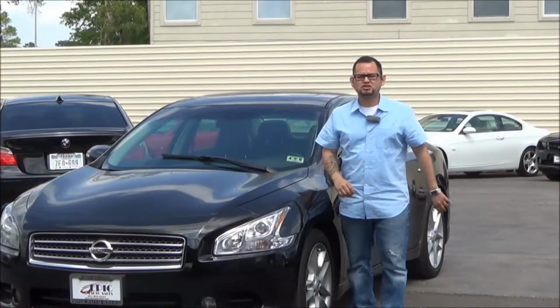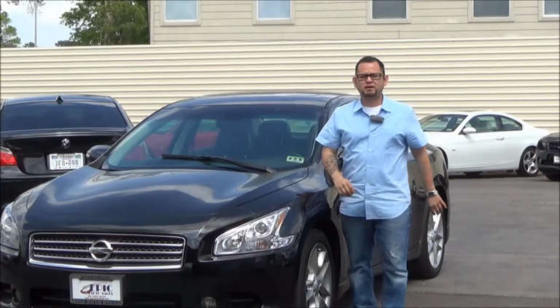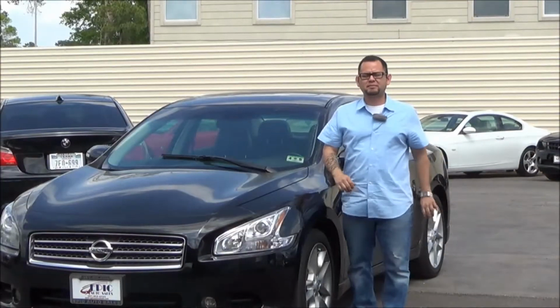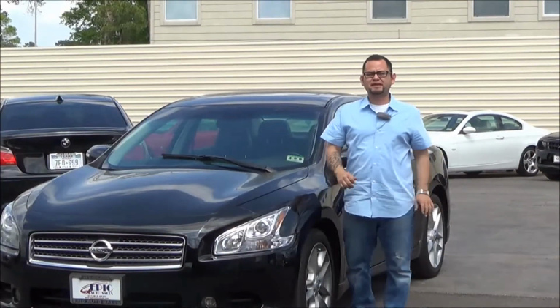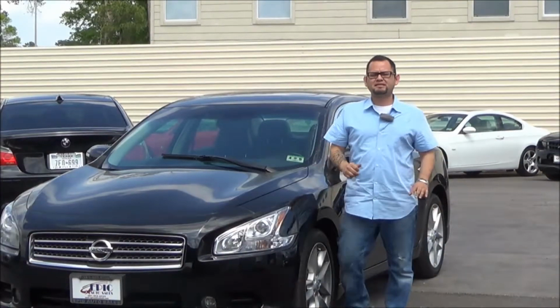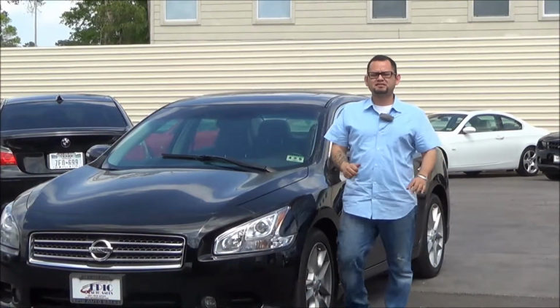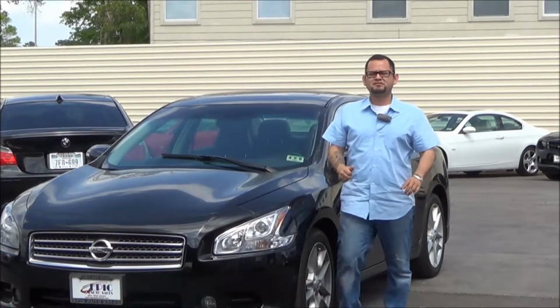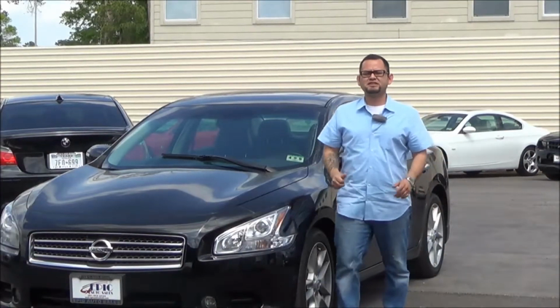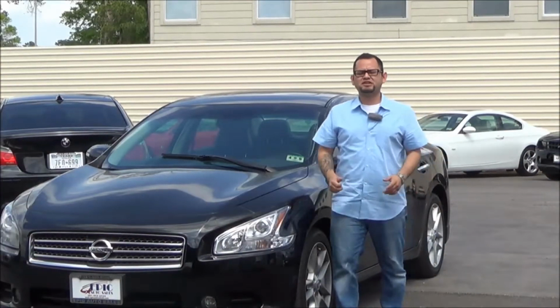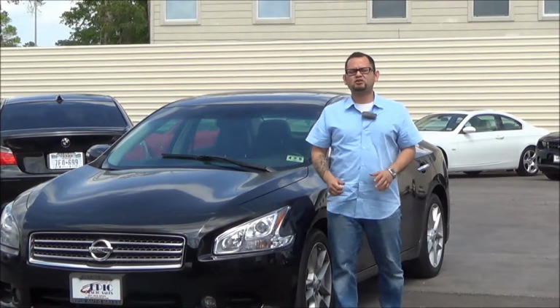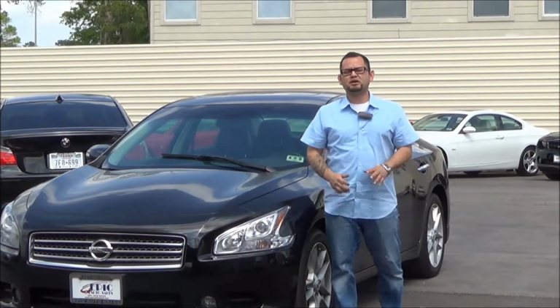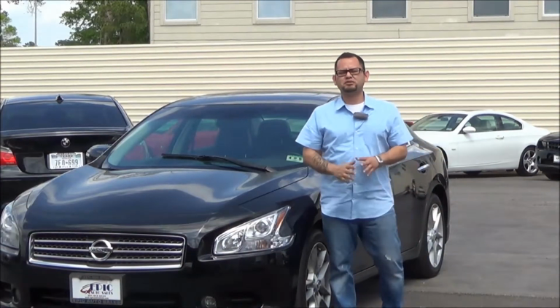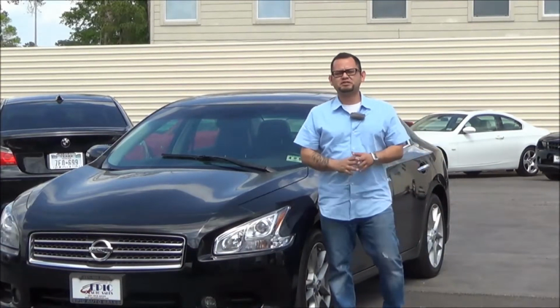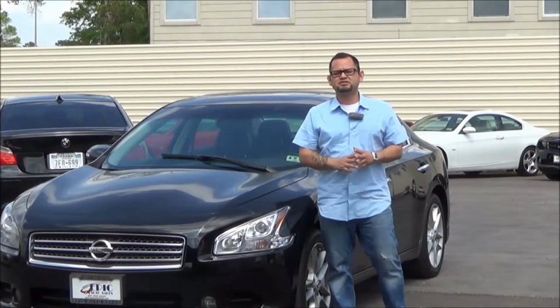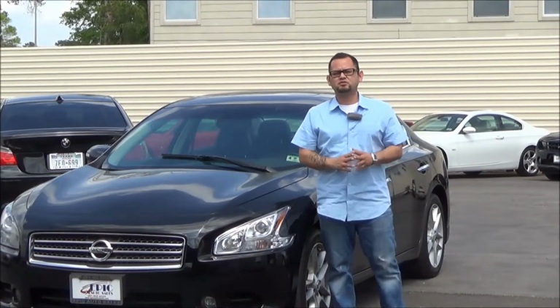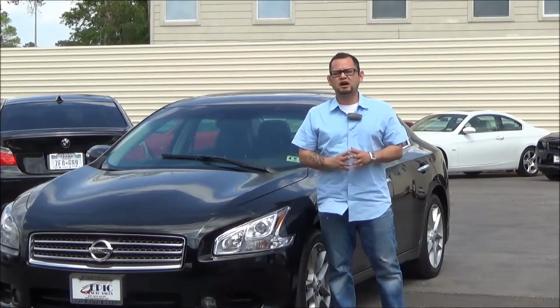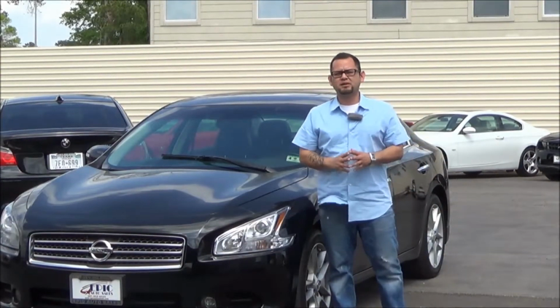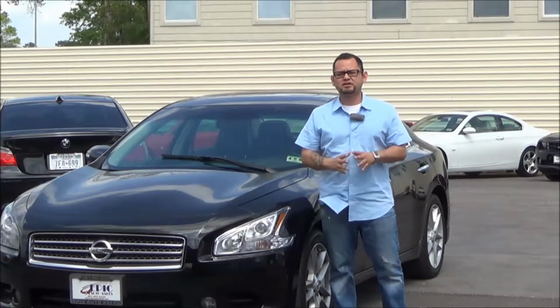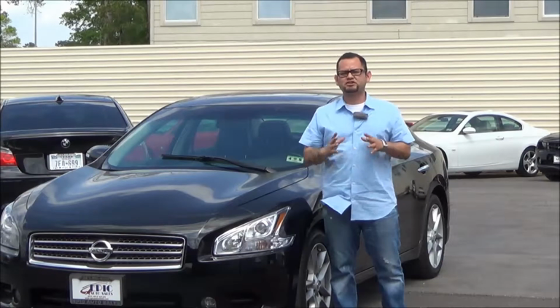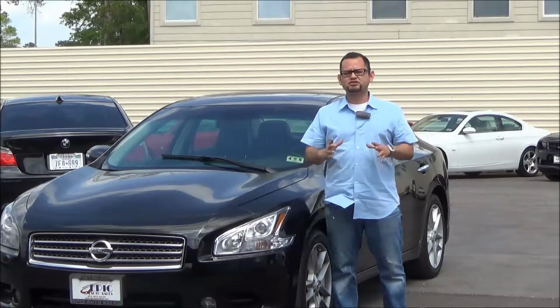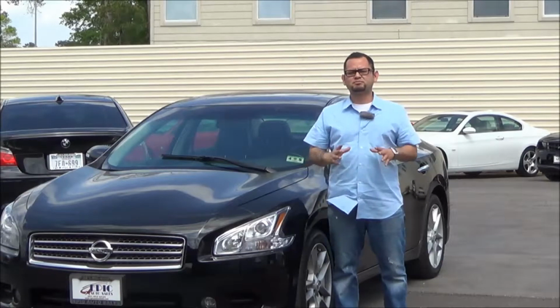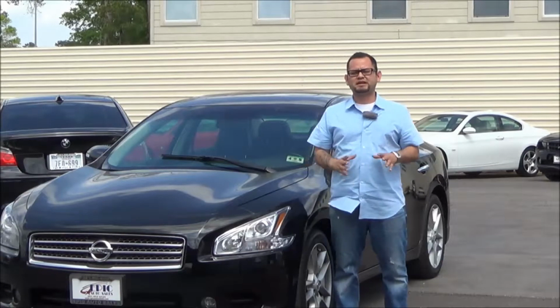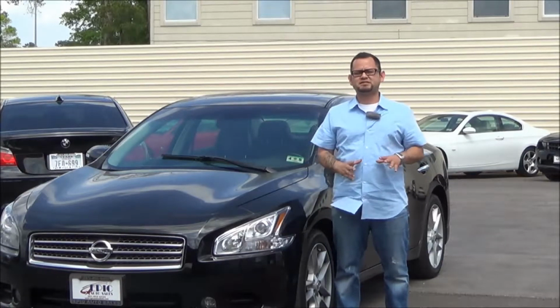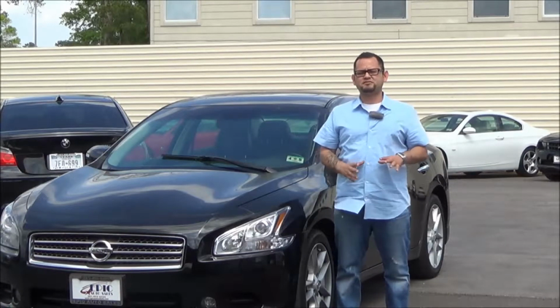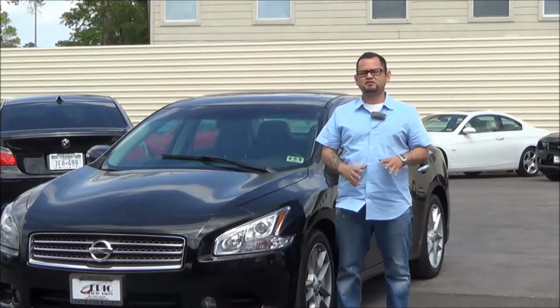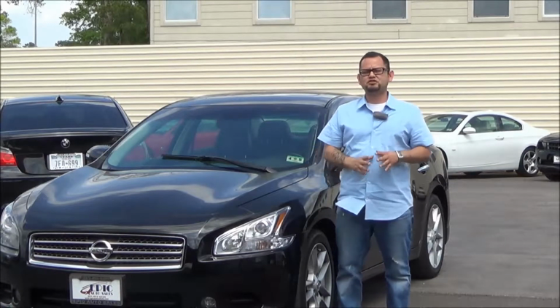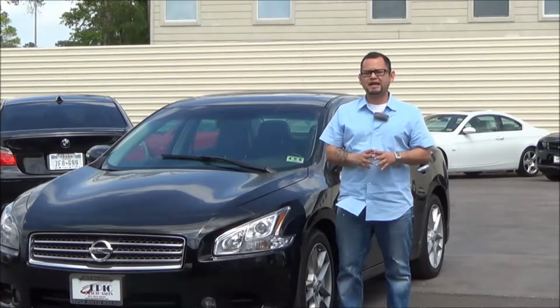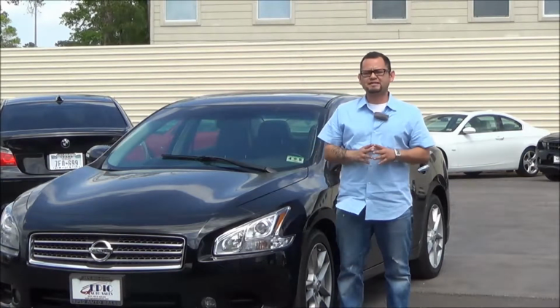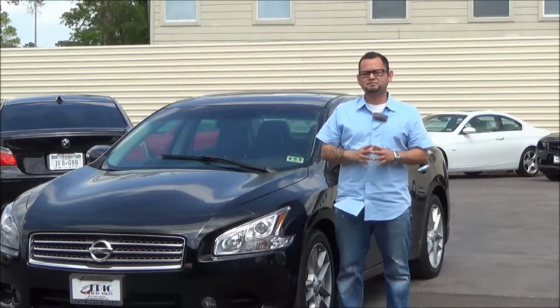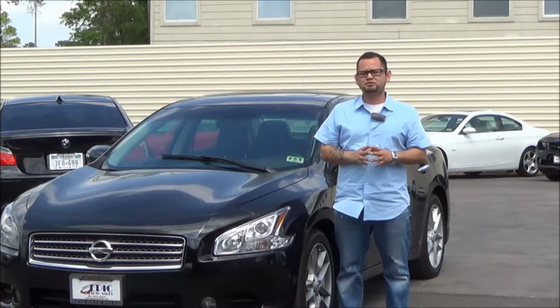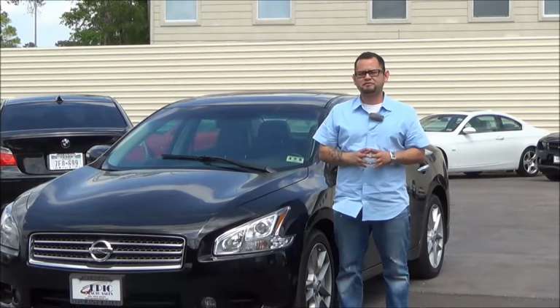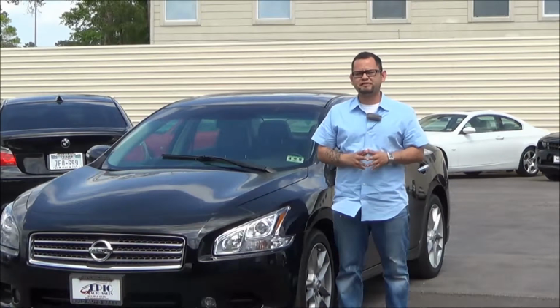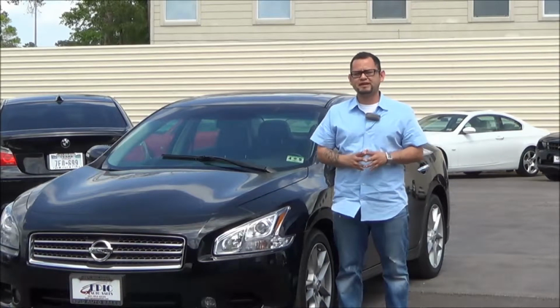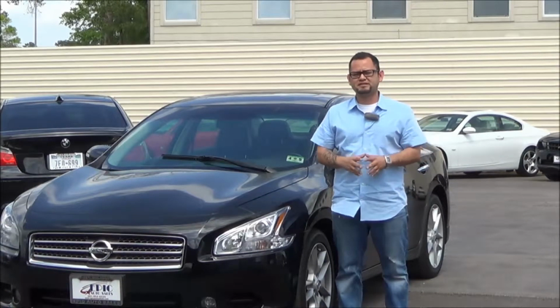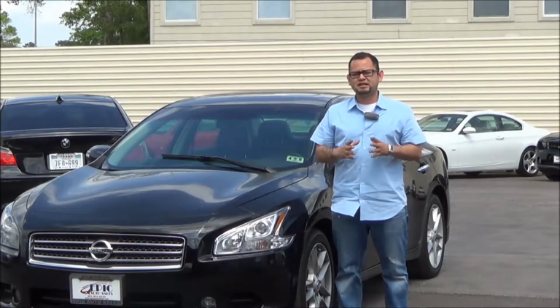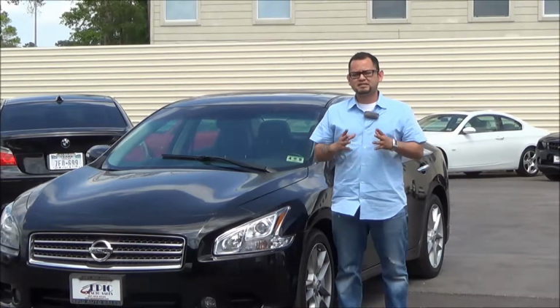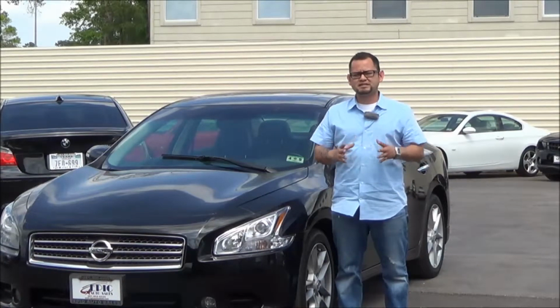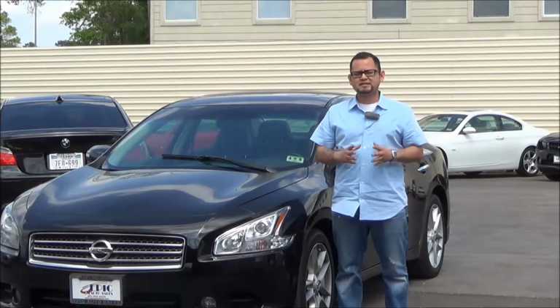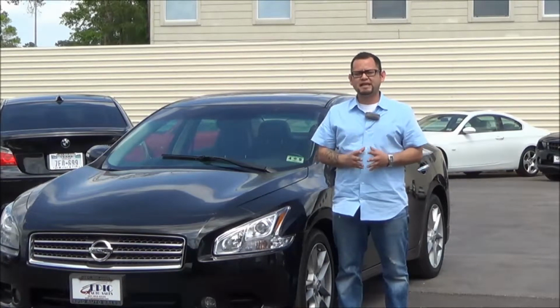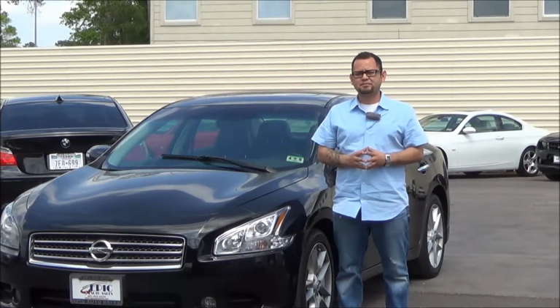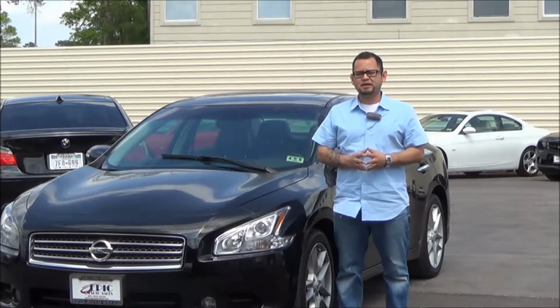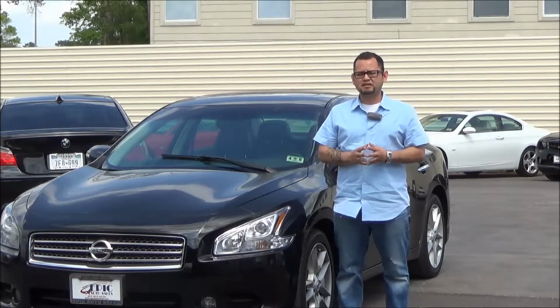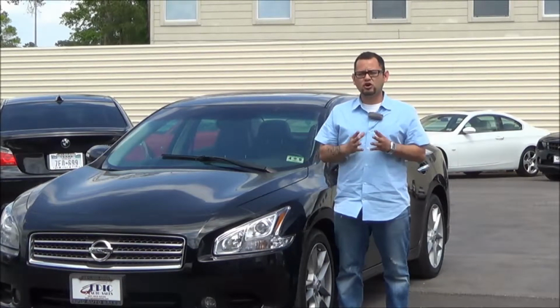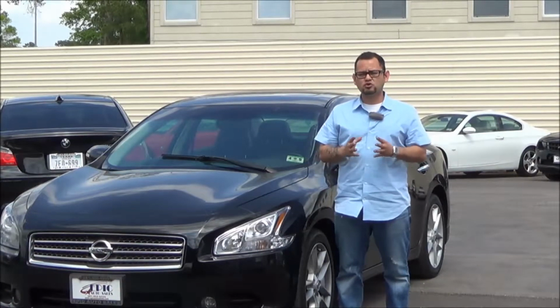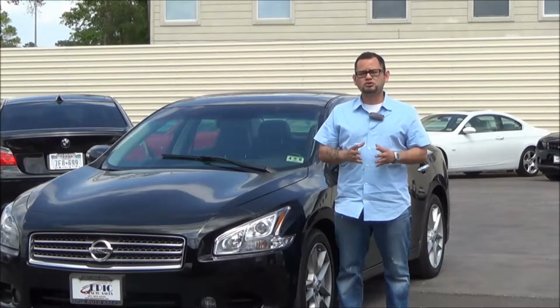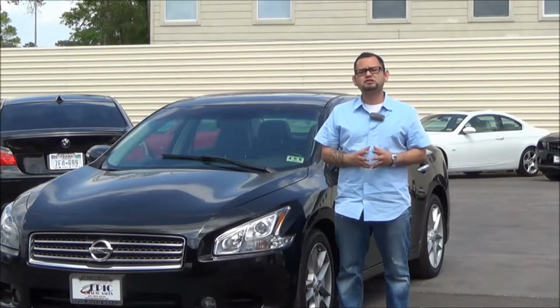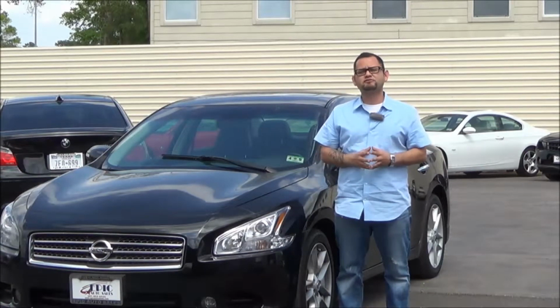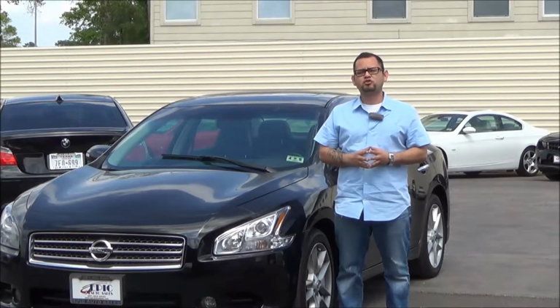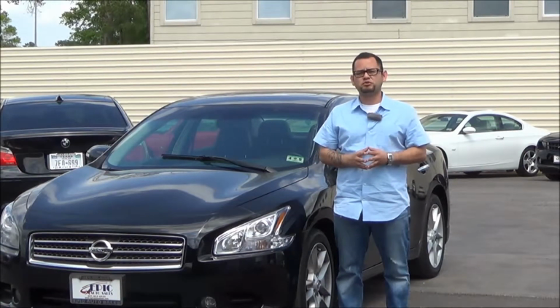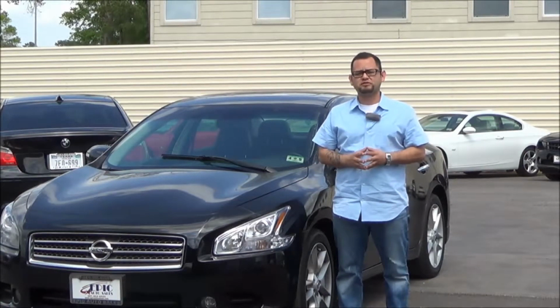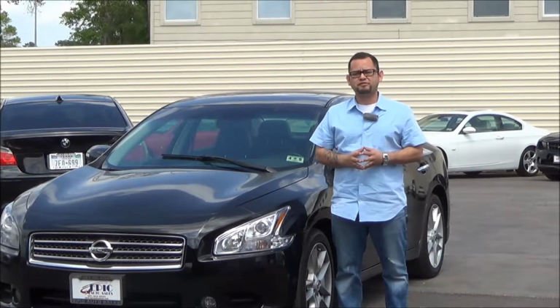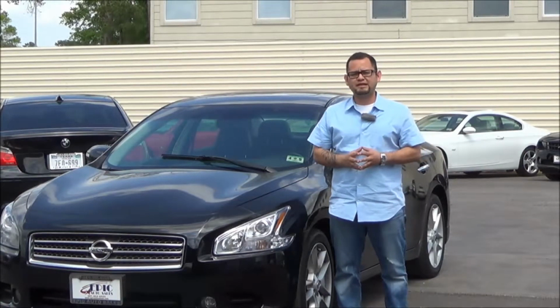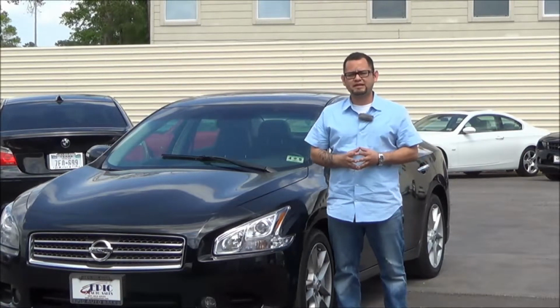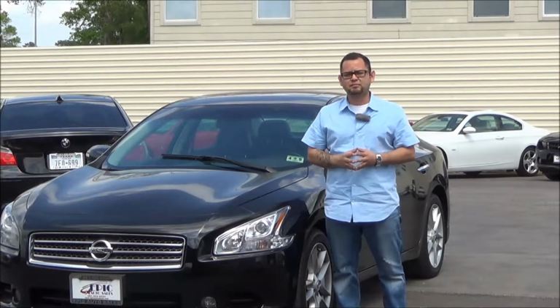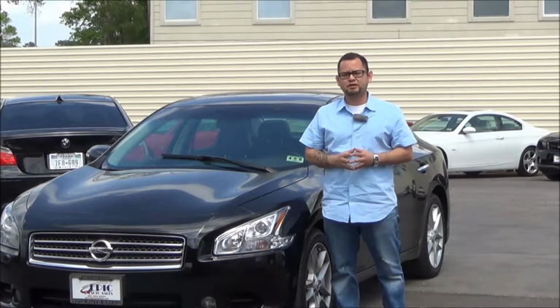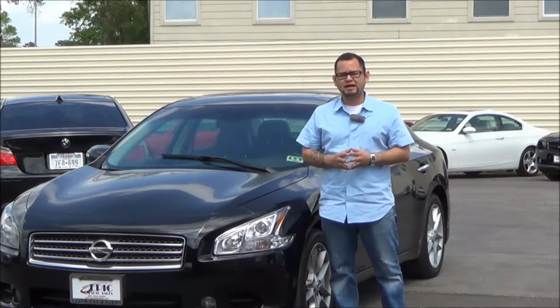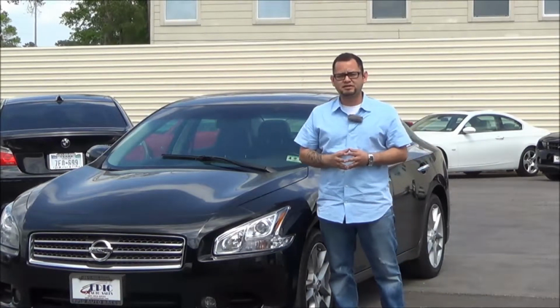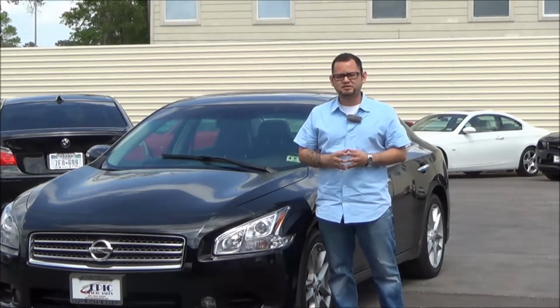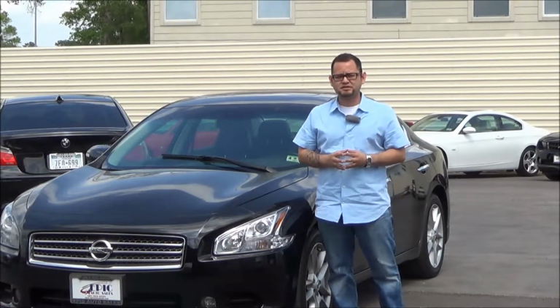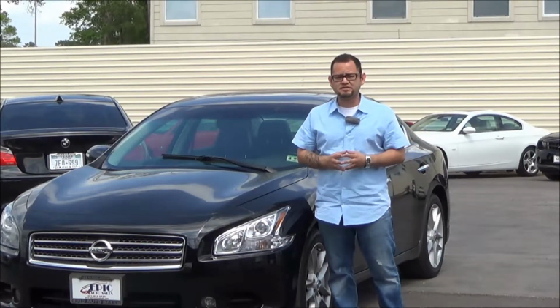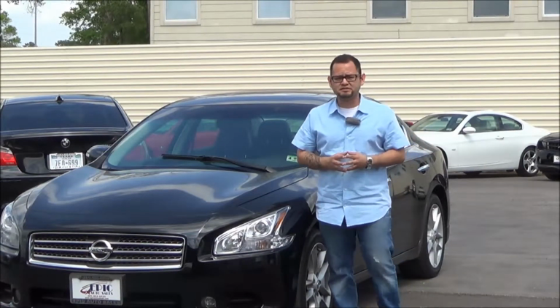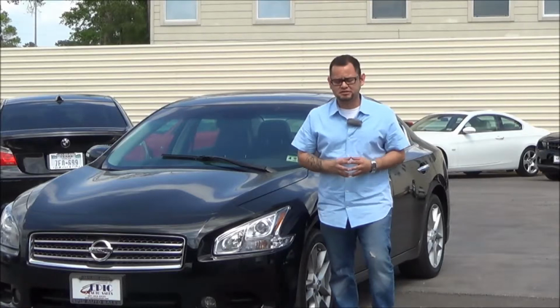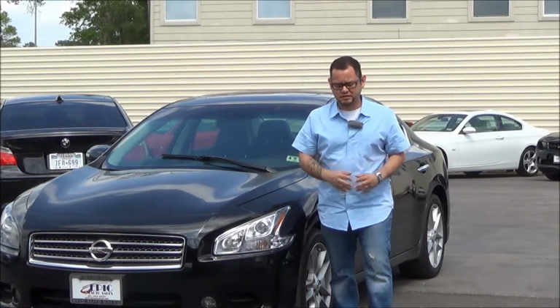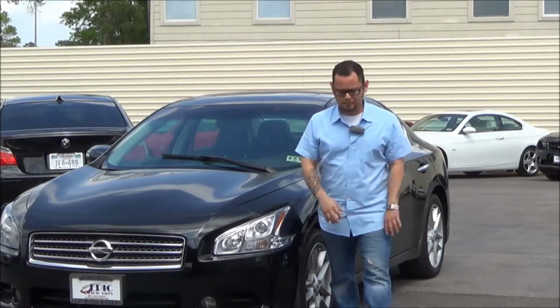Also, by making this video, I wanted to introduce myself so that you can actually put a face to the name and know who to look for when you finally come on out here to the dealership.